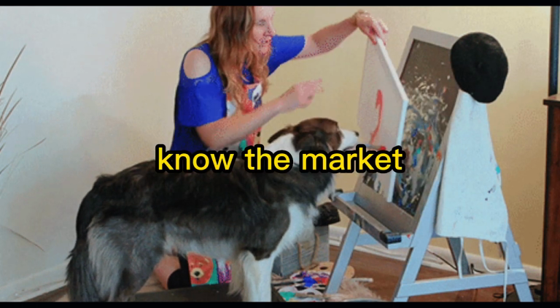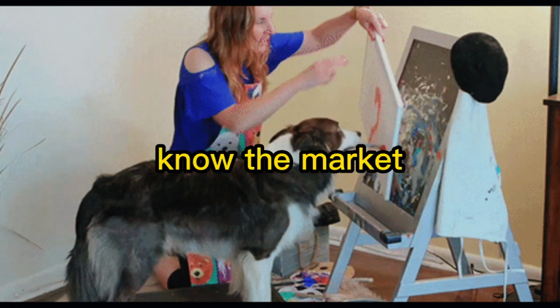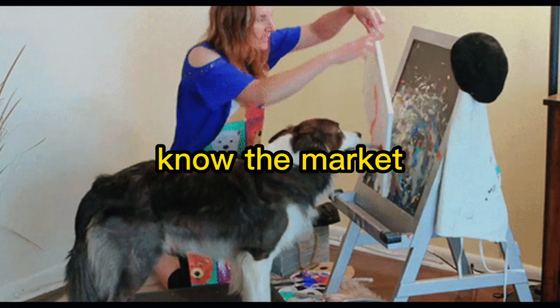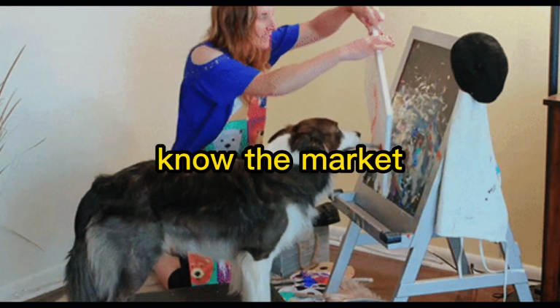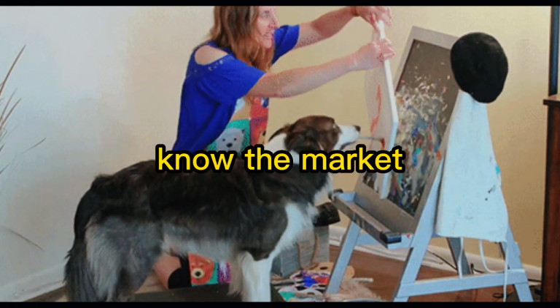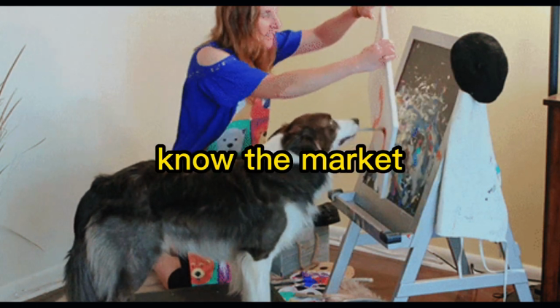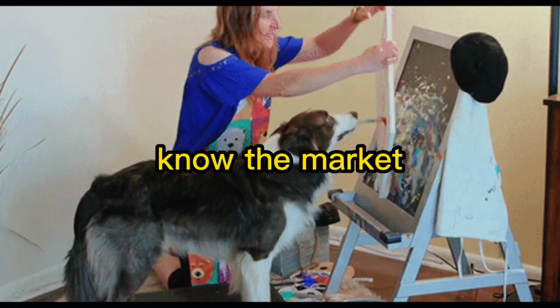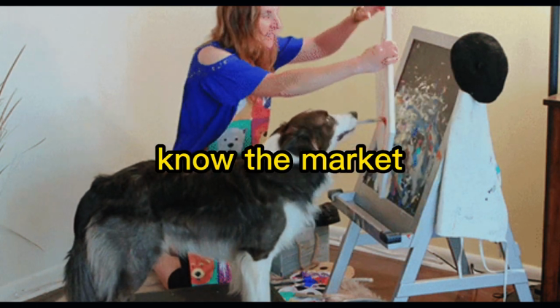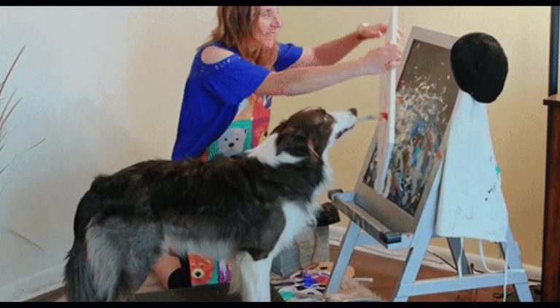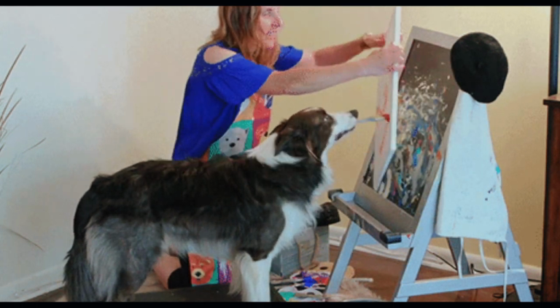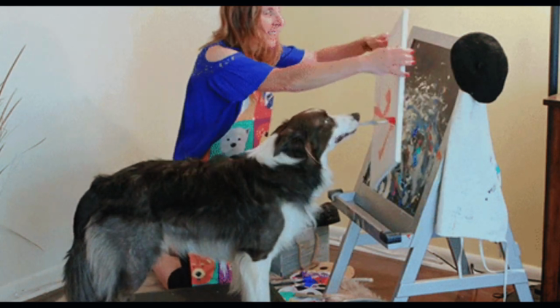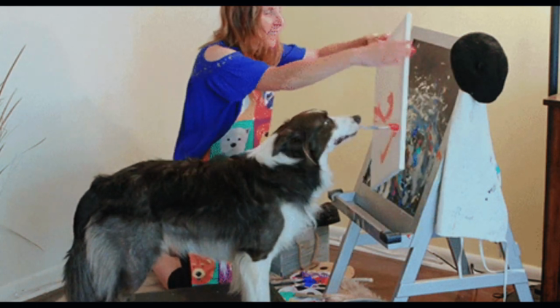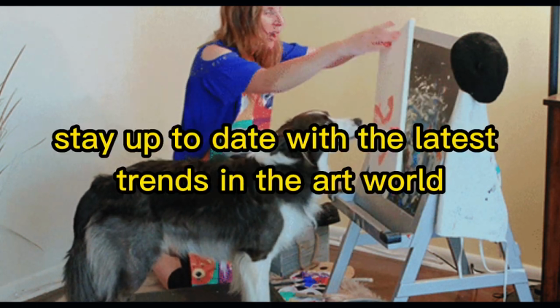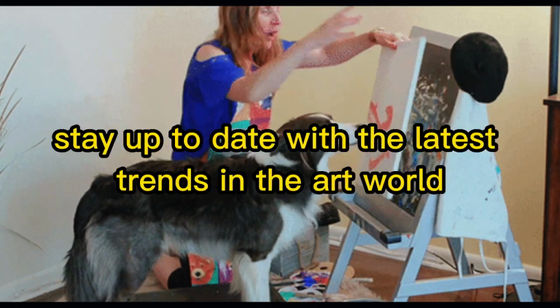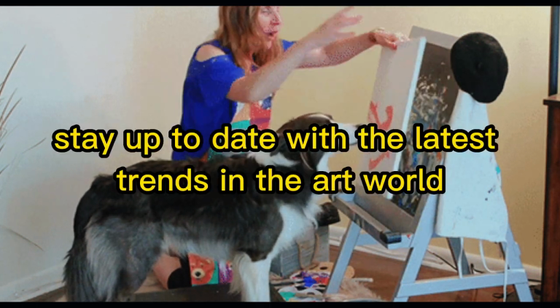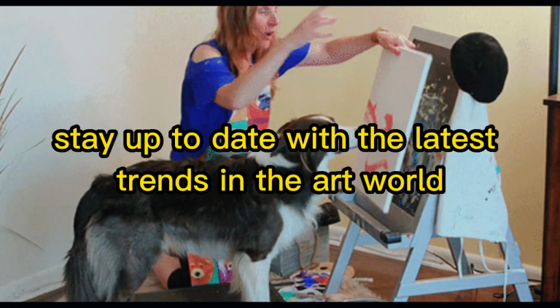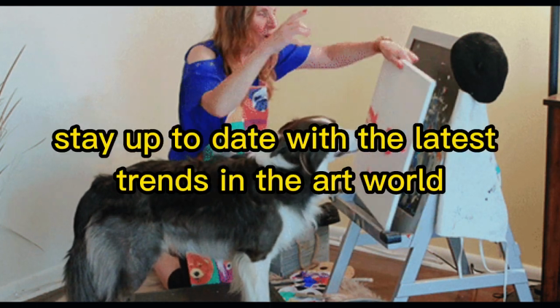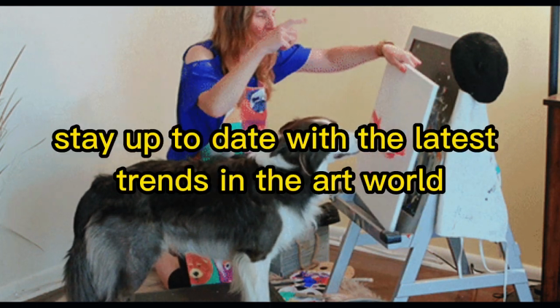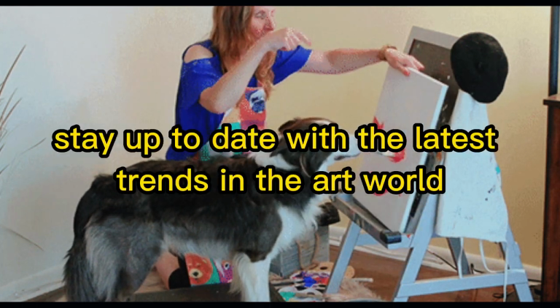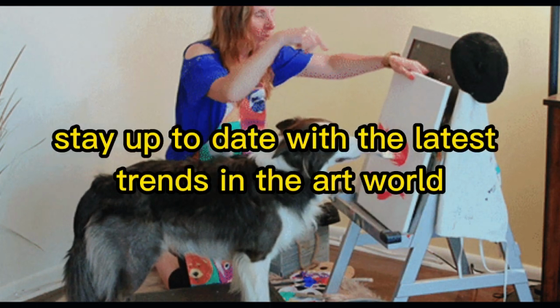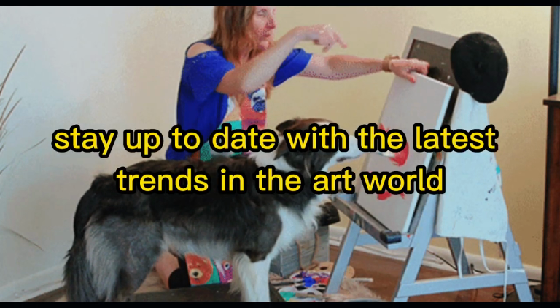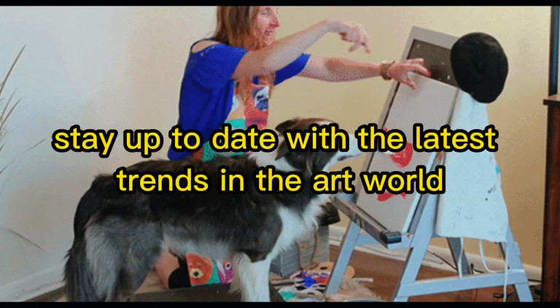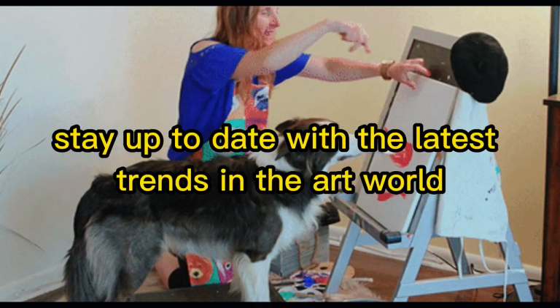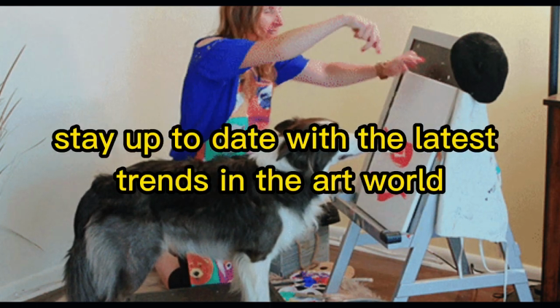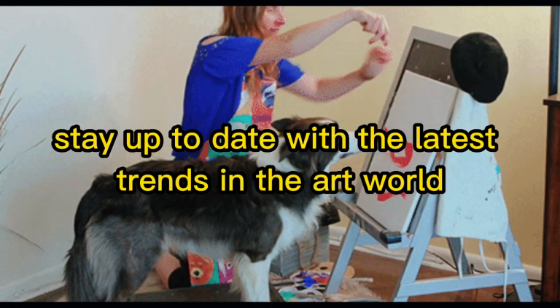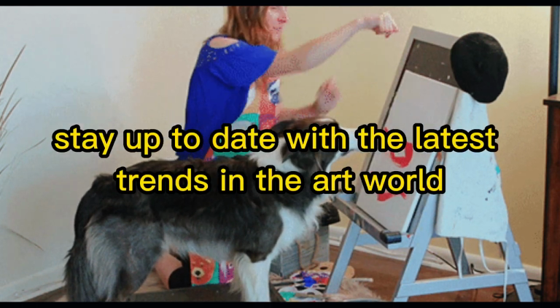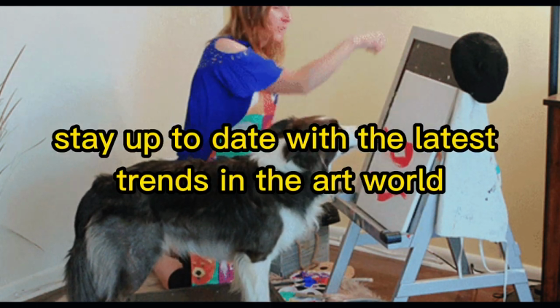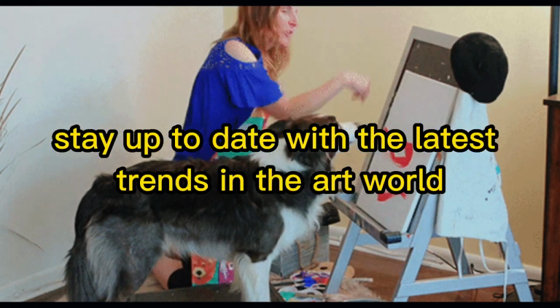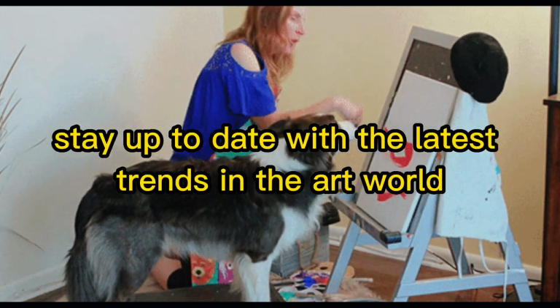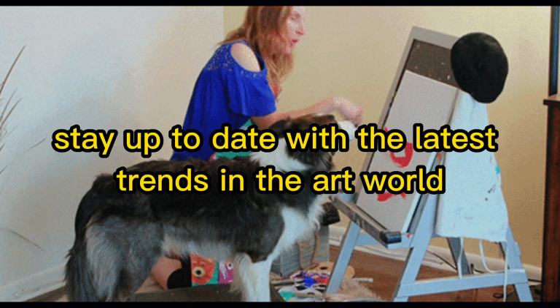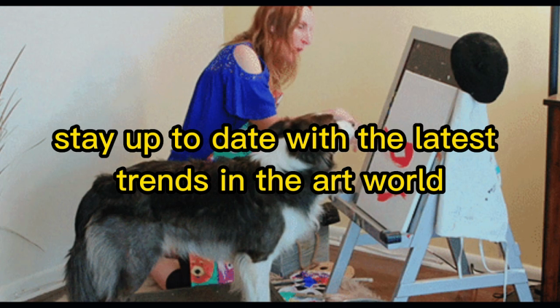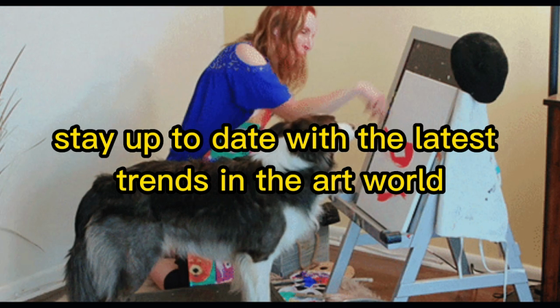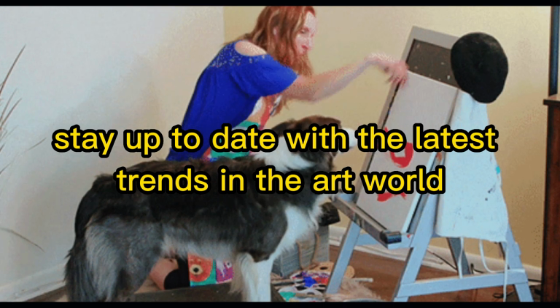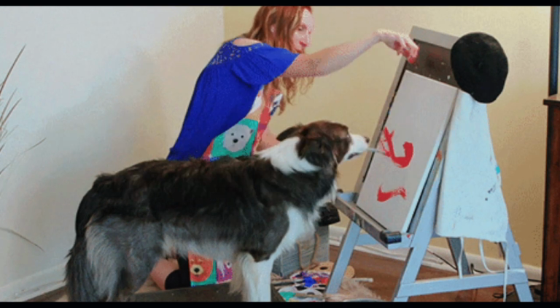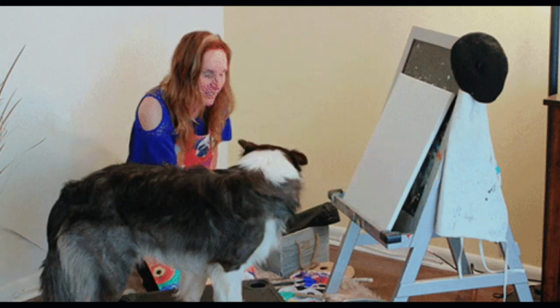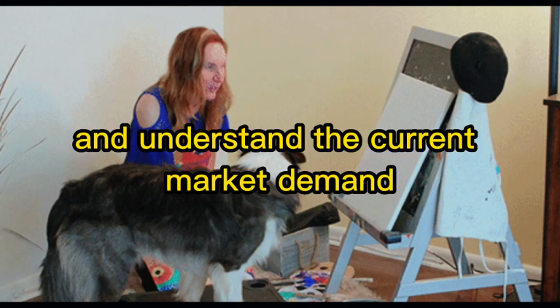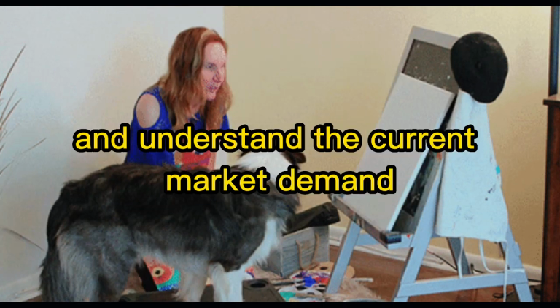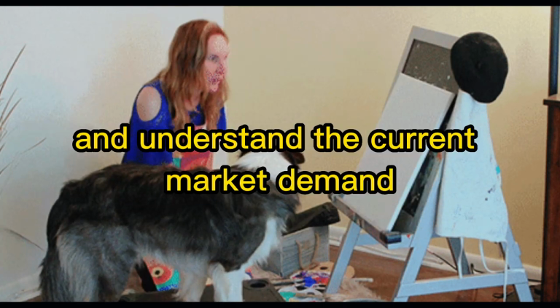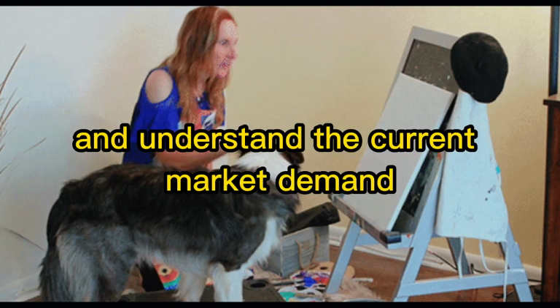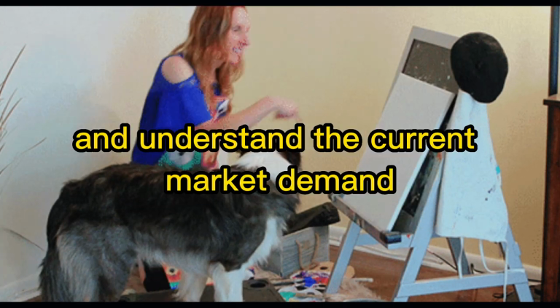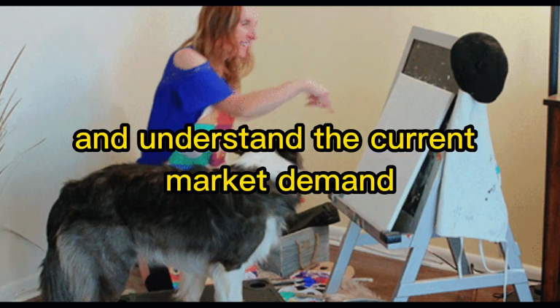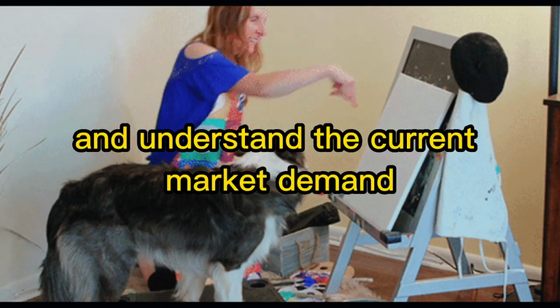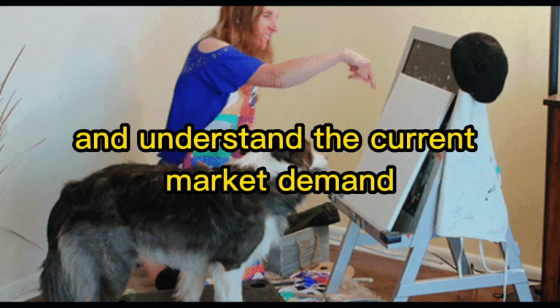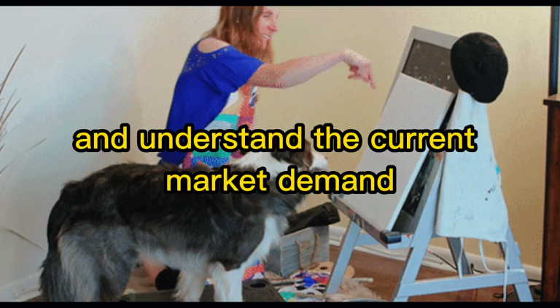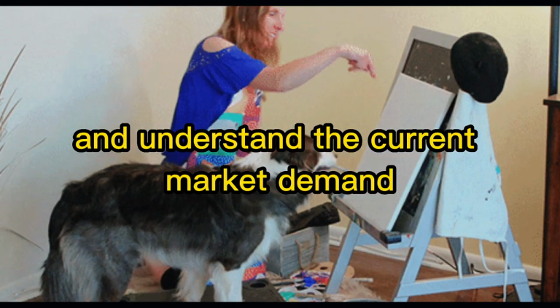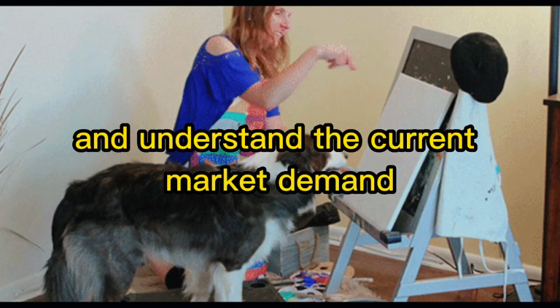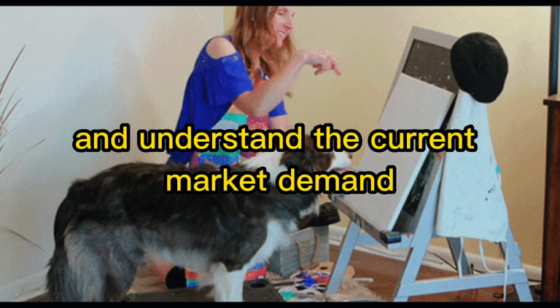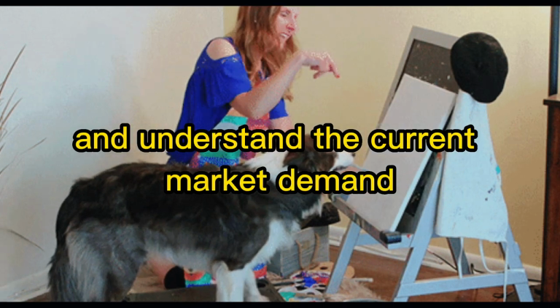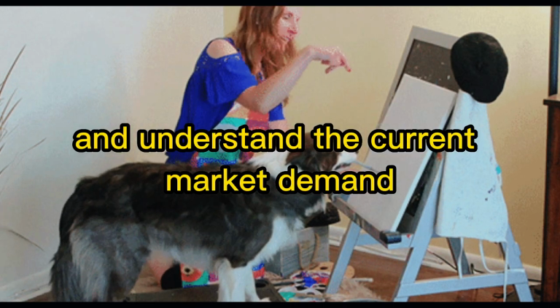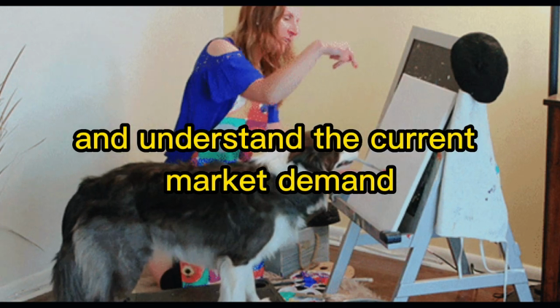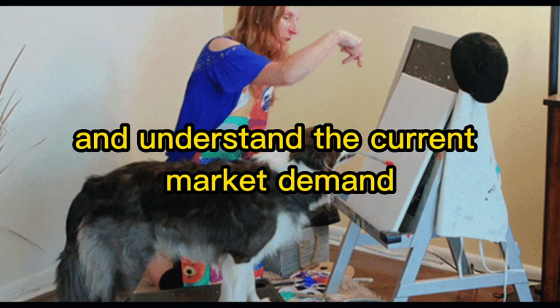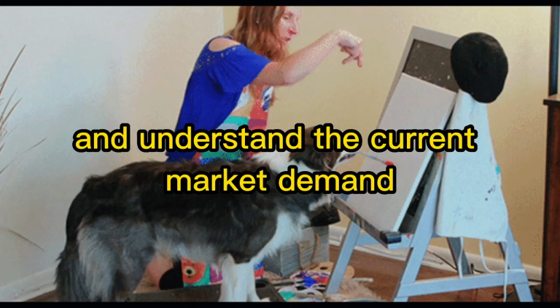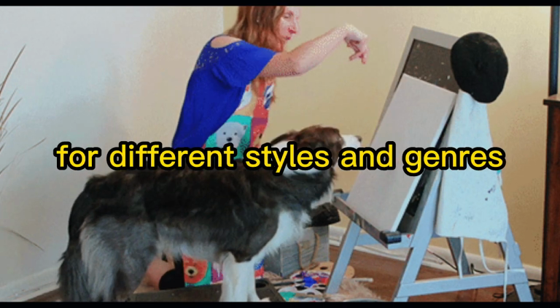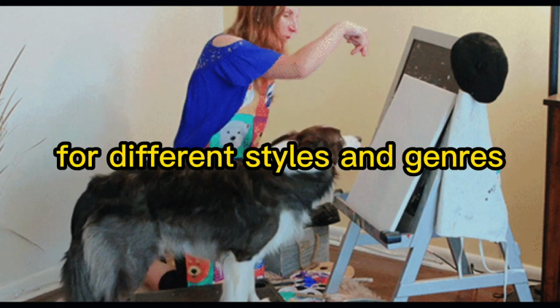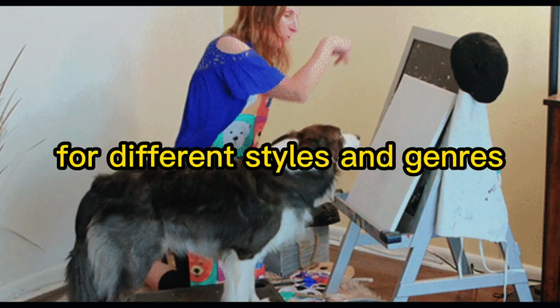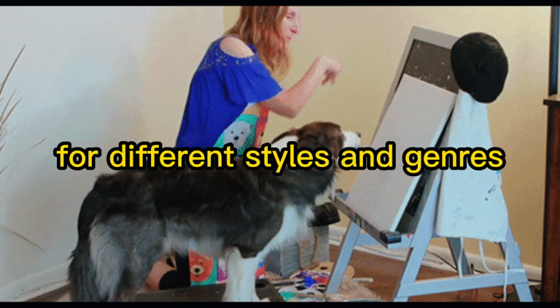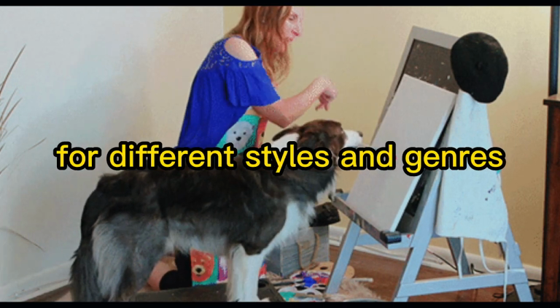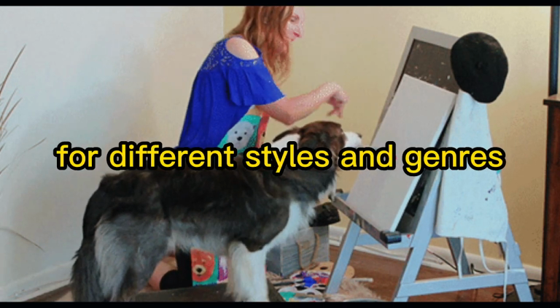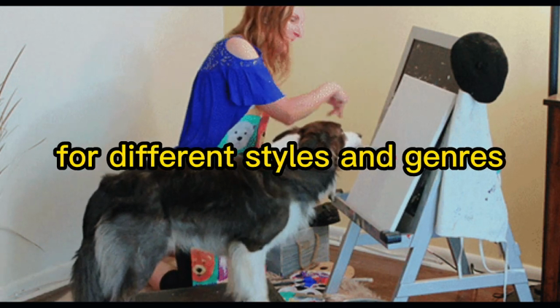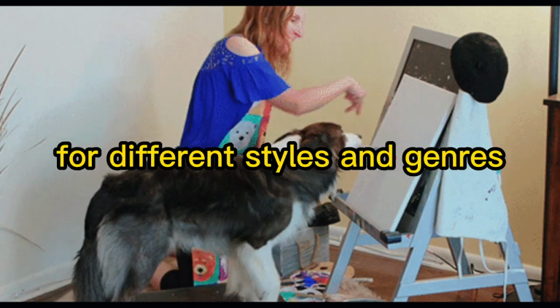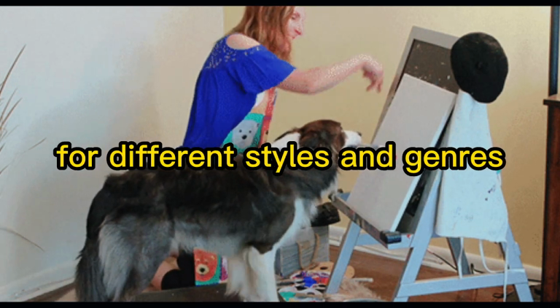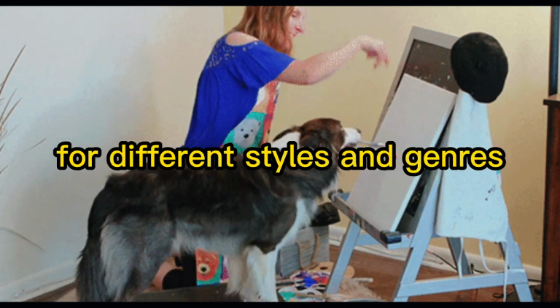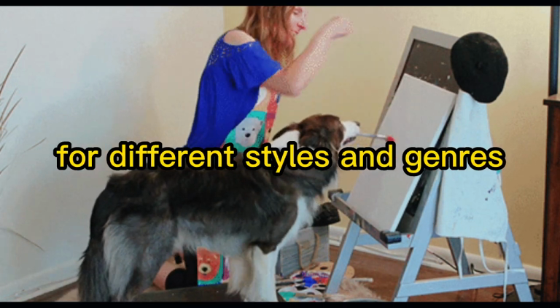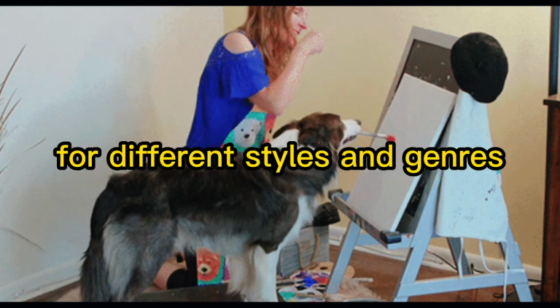Know the market. Stay up to date with the latest trends in the art world and understand the current market demand for different styles and genres.